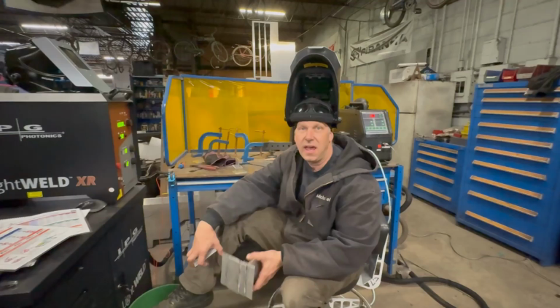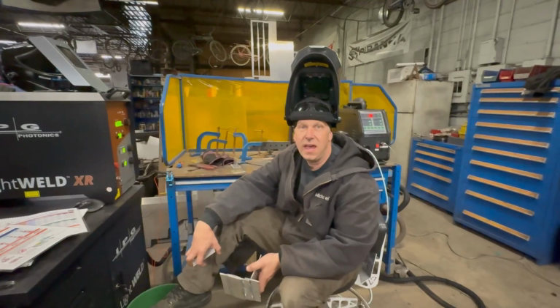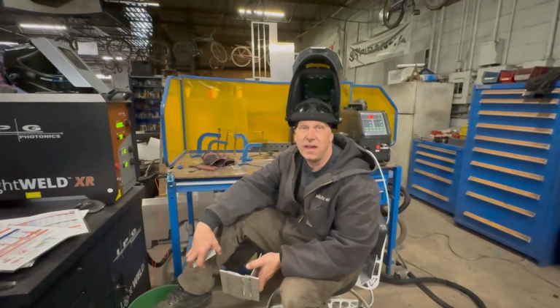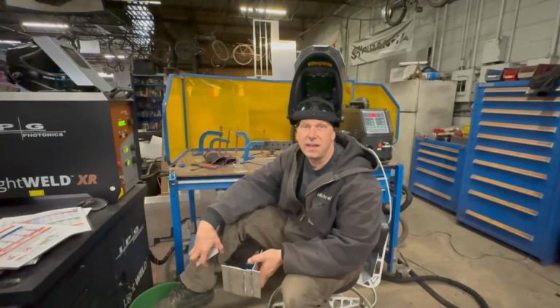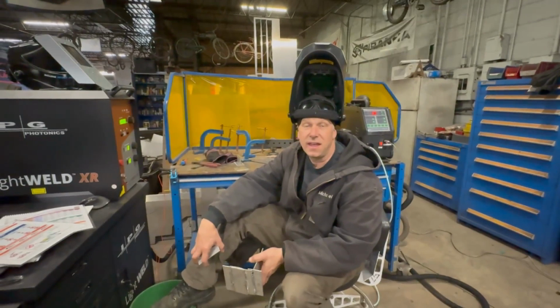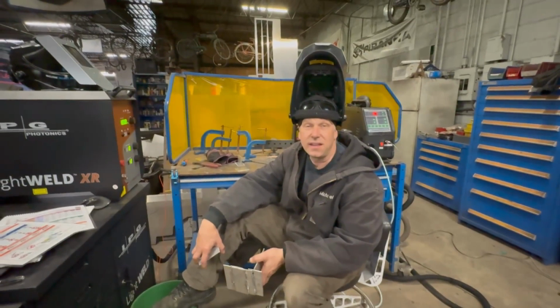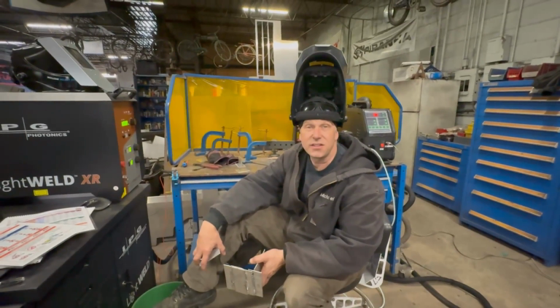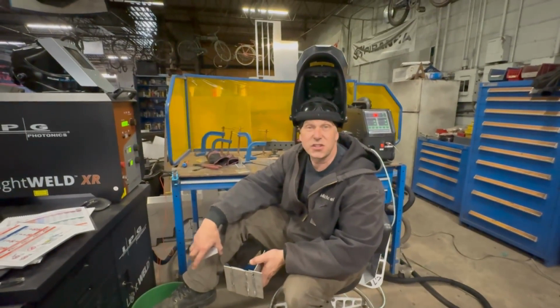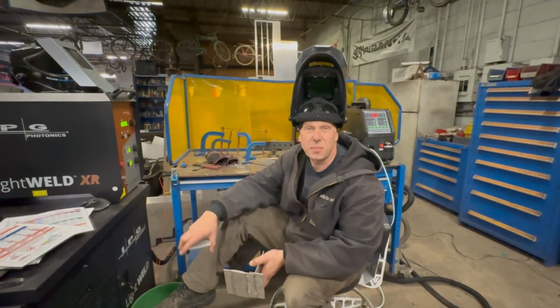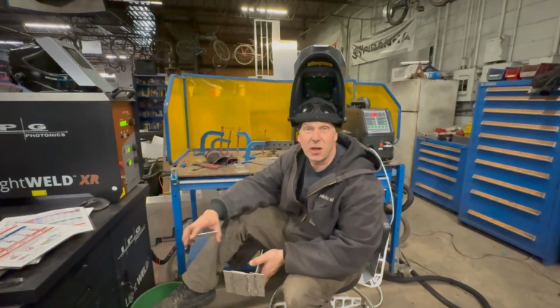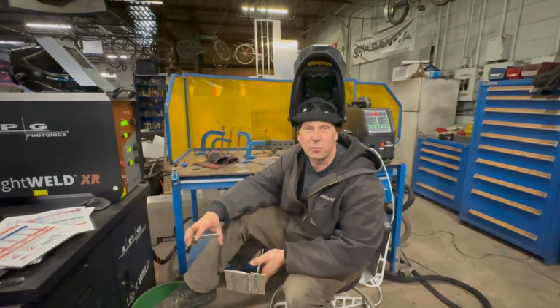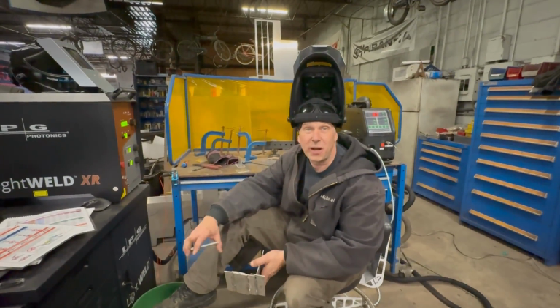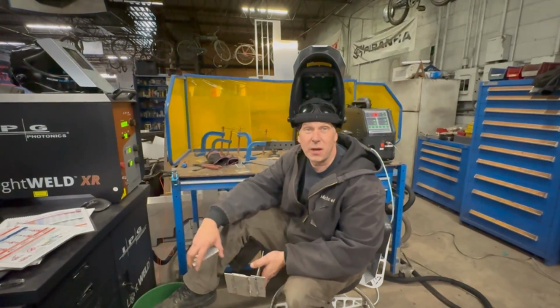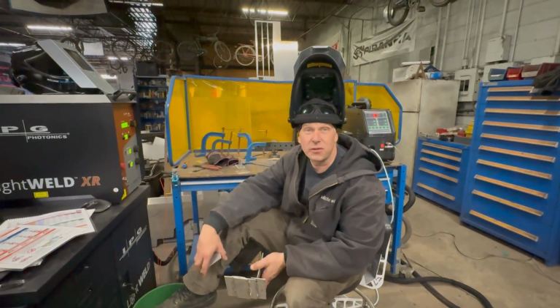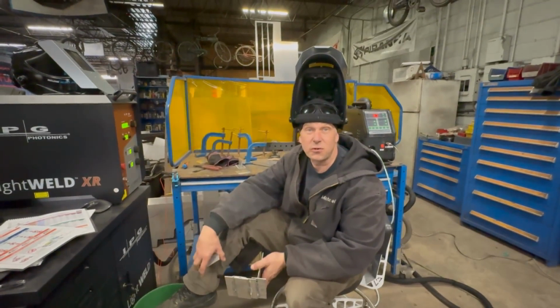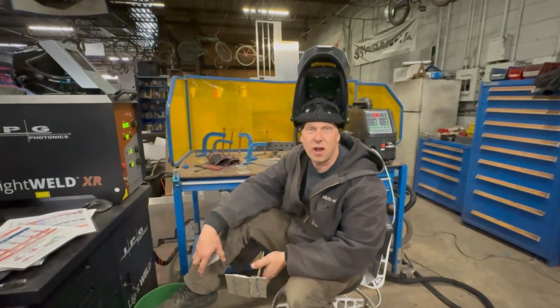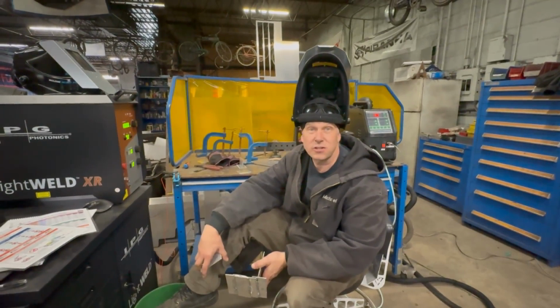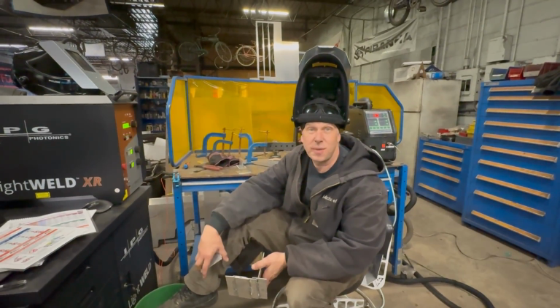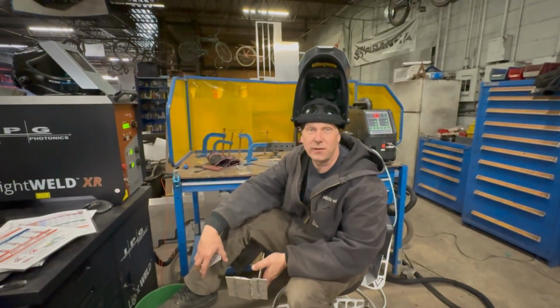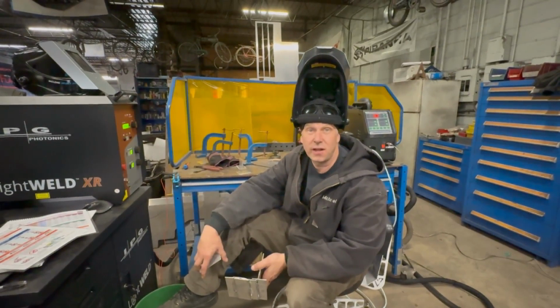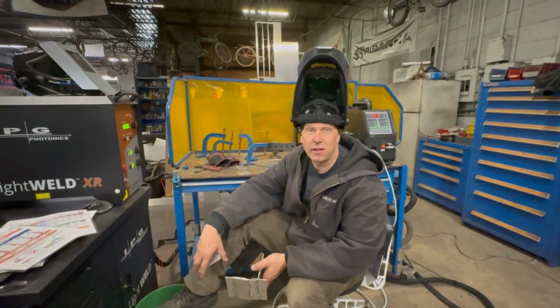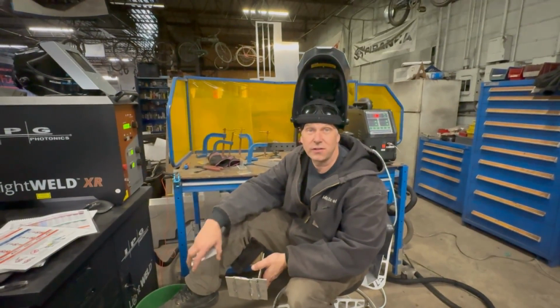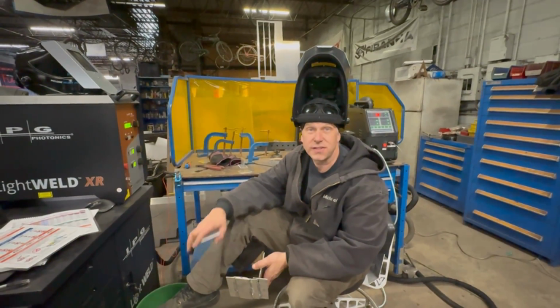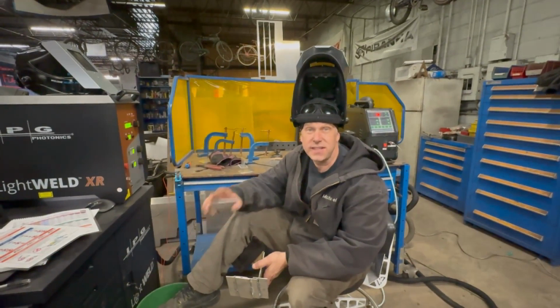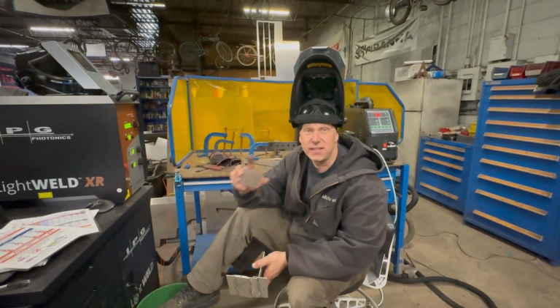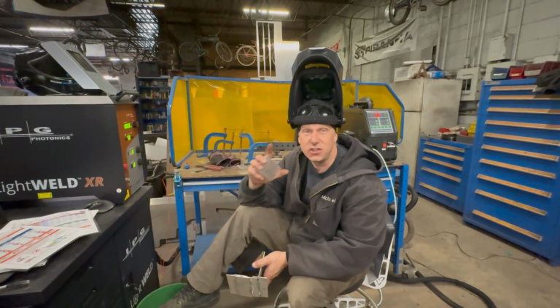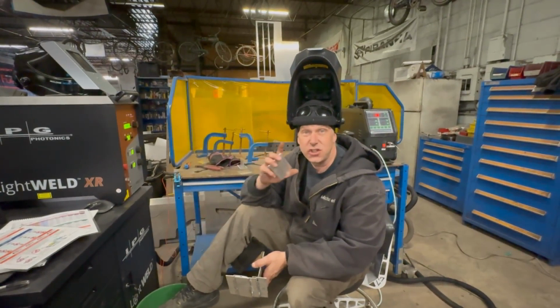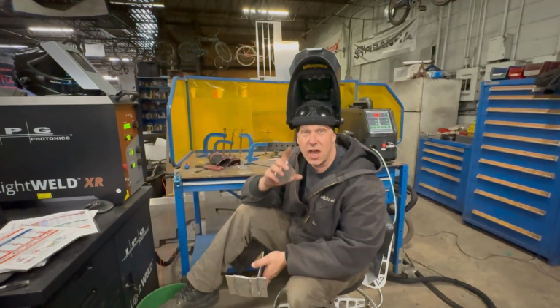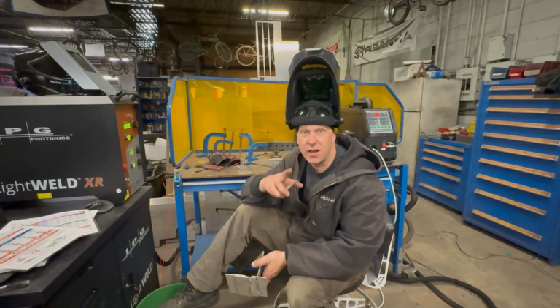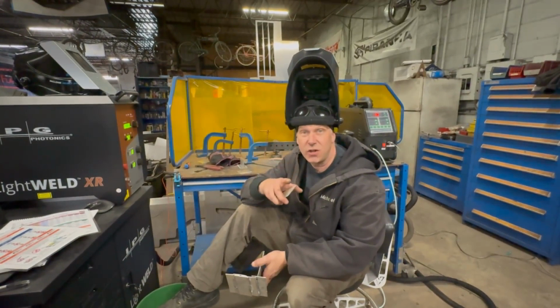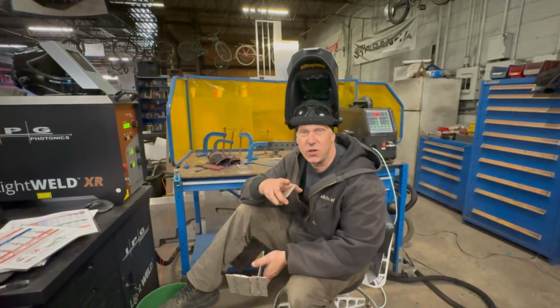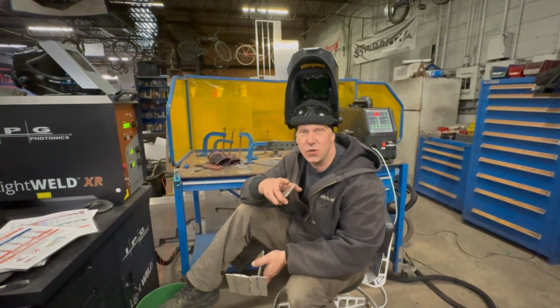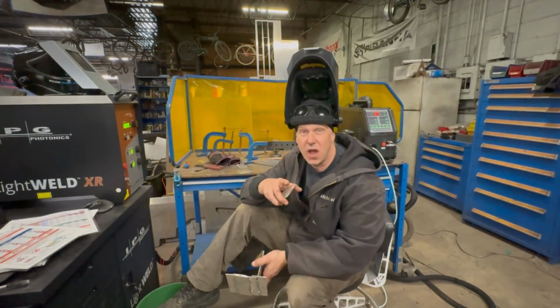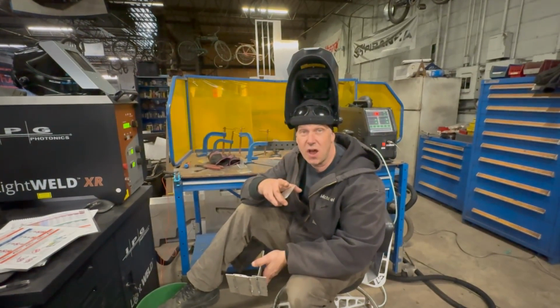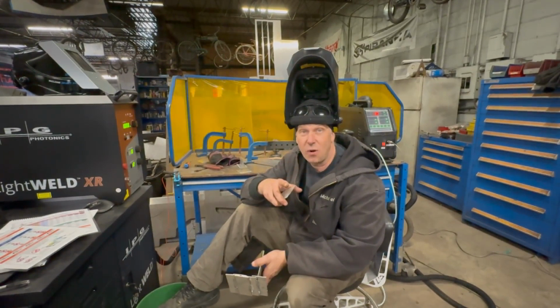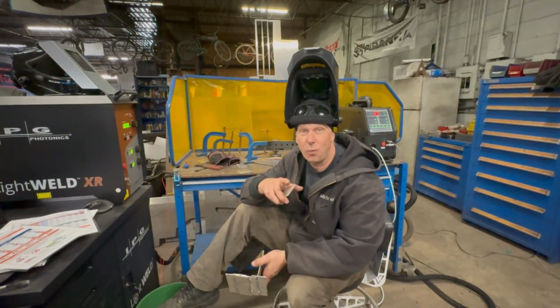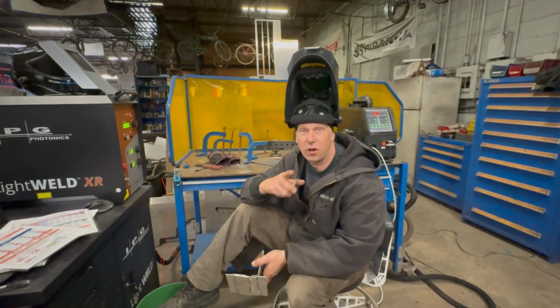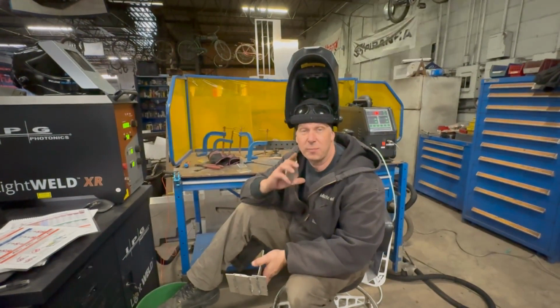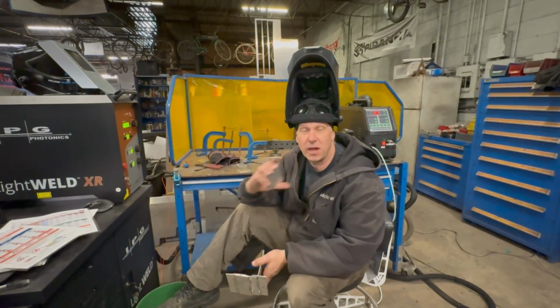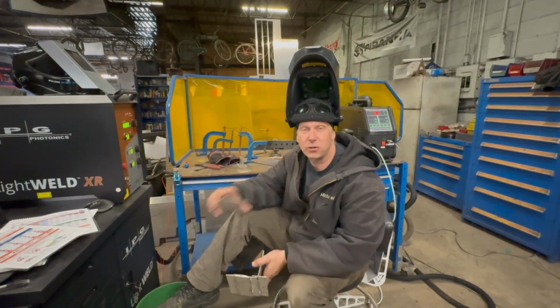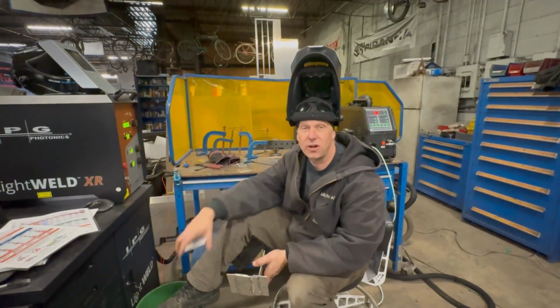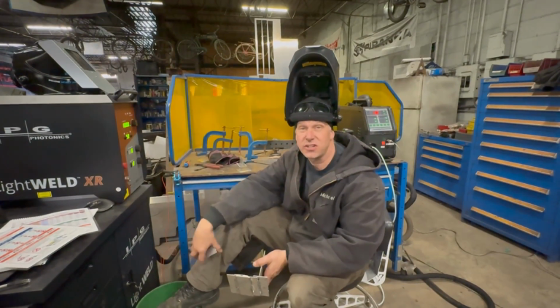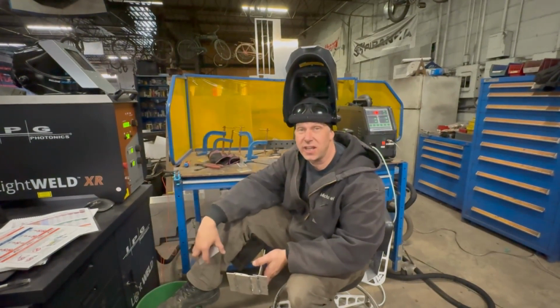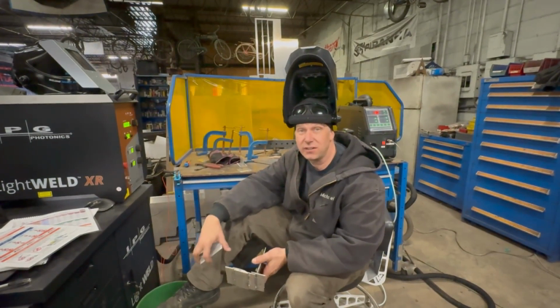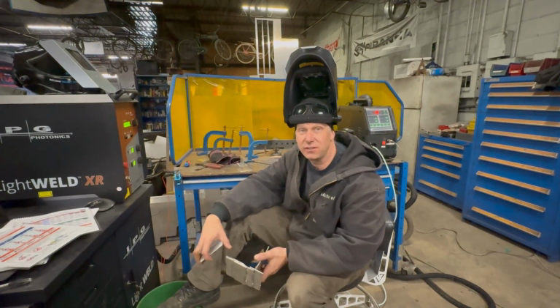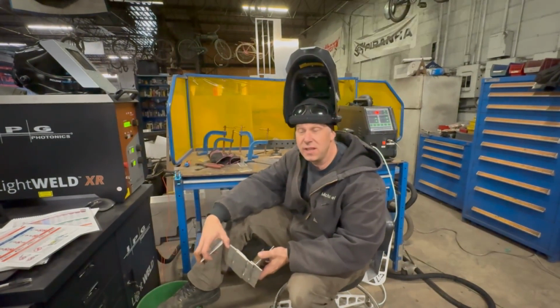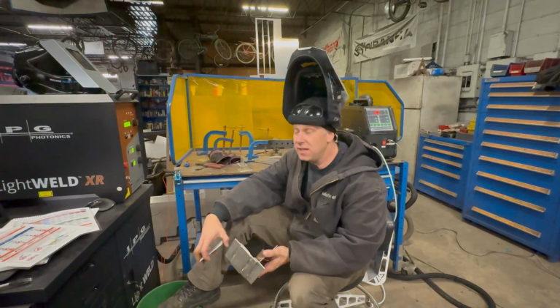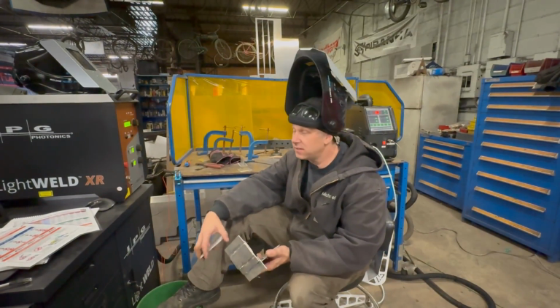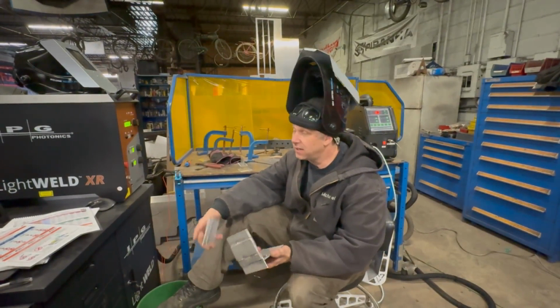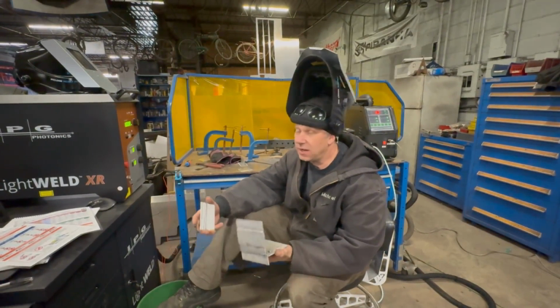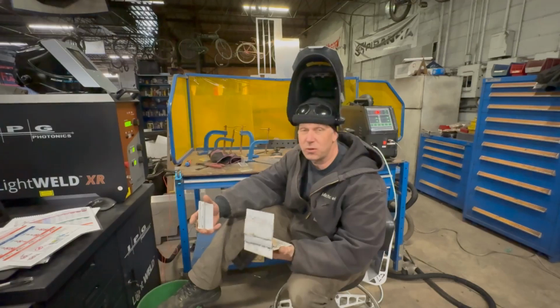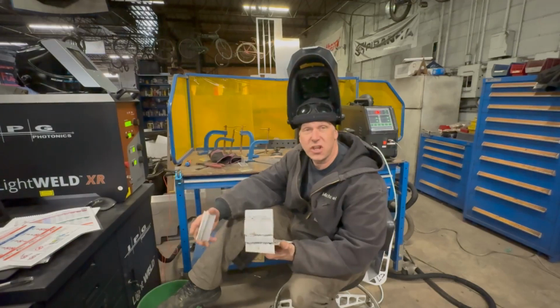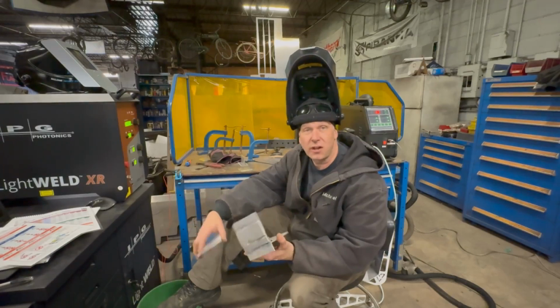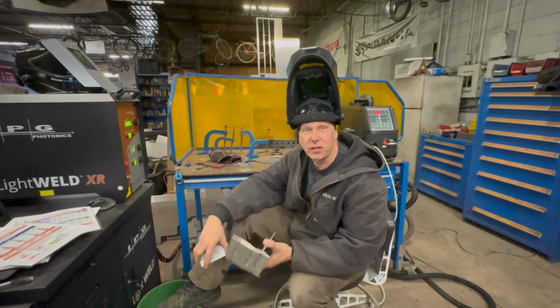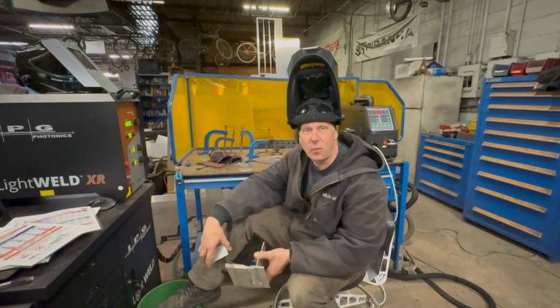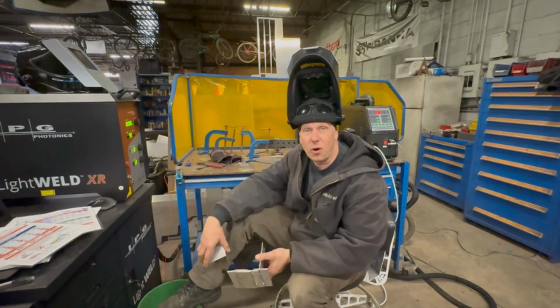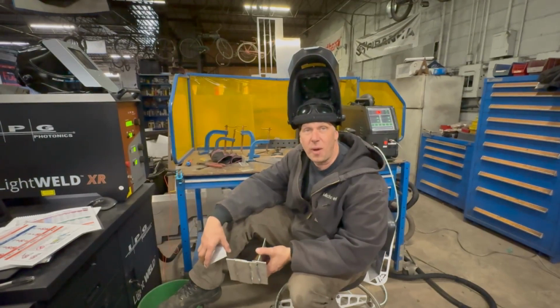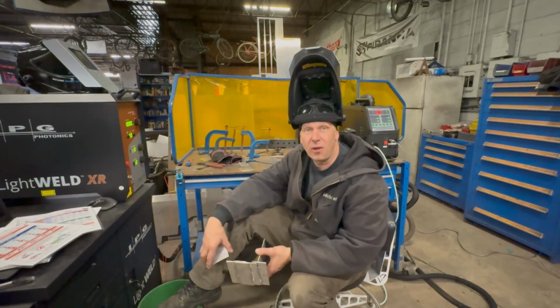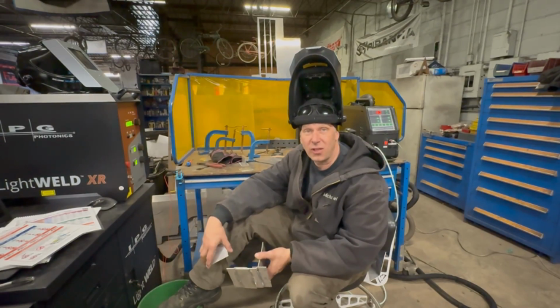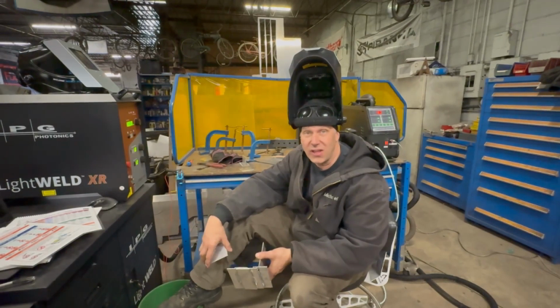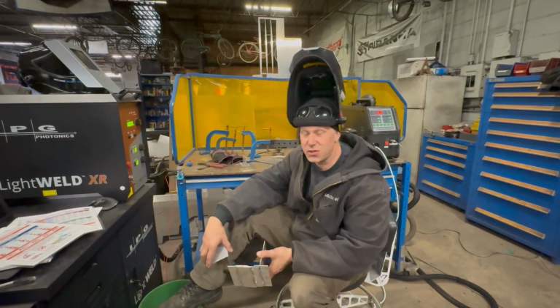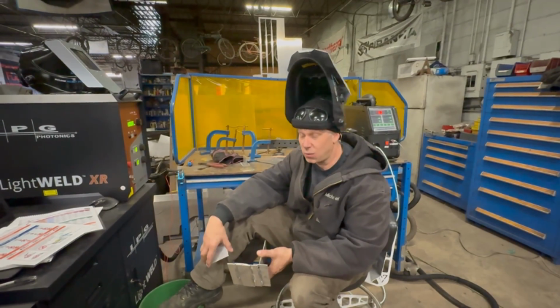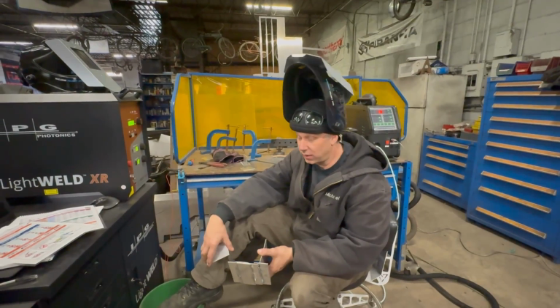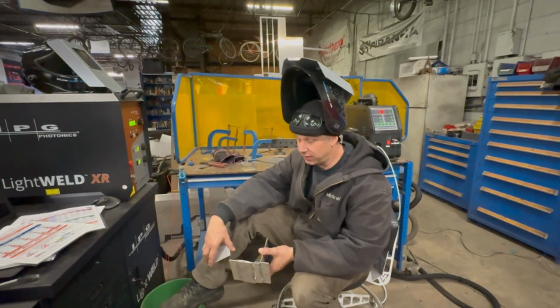Hey, this is Michael Brandt with GarageBound LLC in Chattanooga. Welcome back to our channel. Today we're talking more about laser welding.